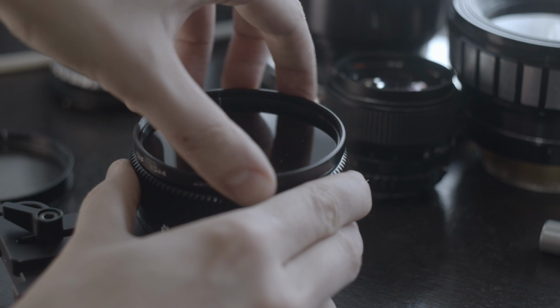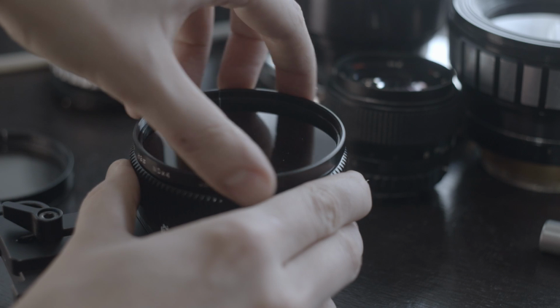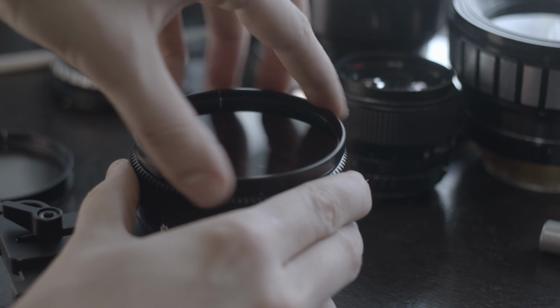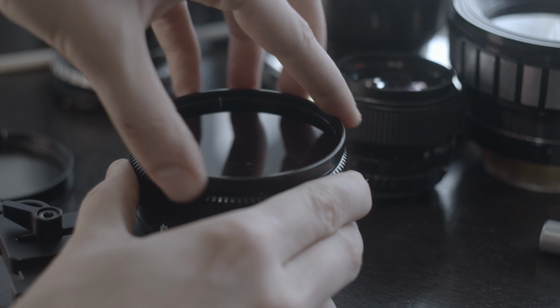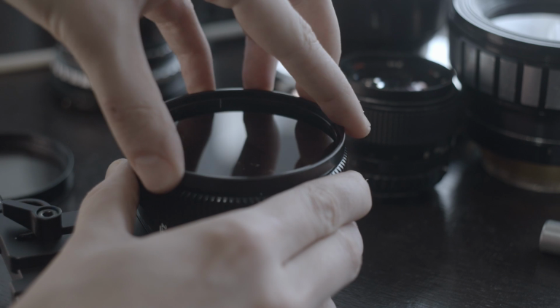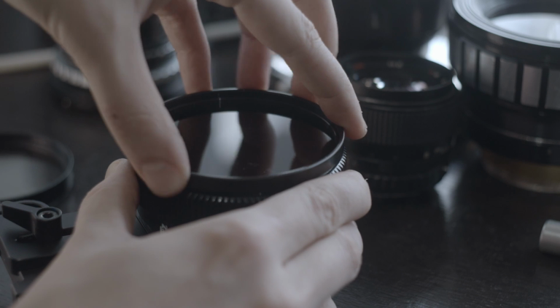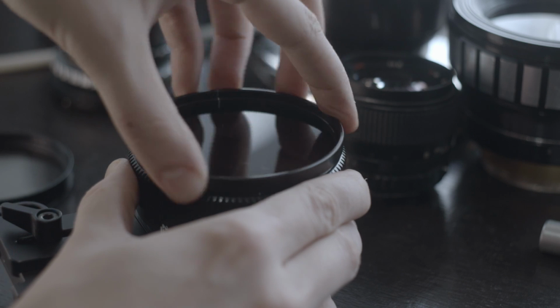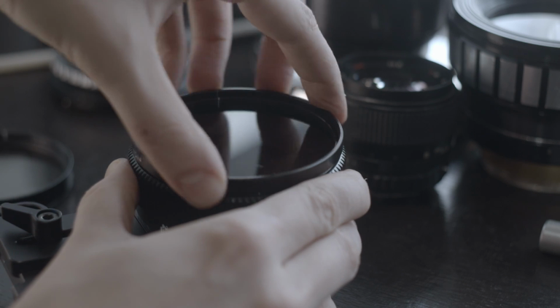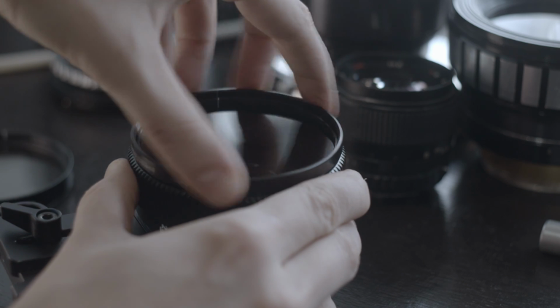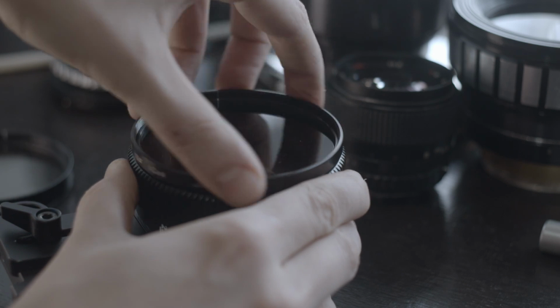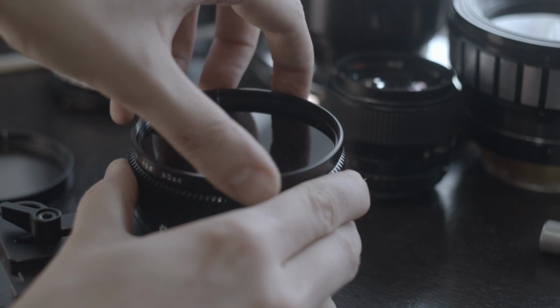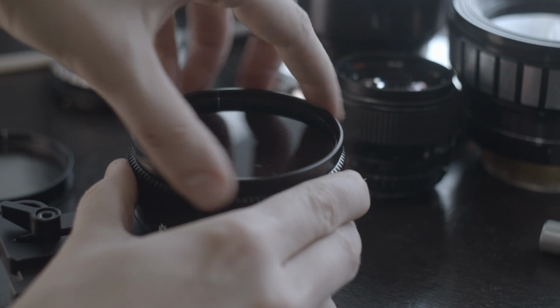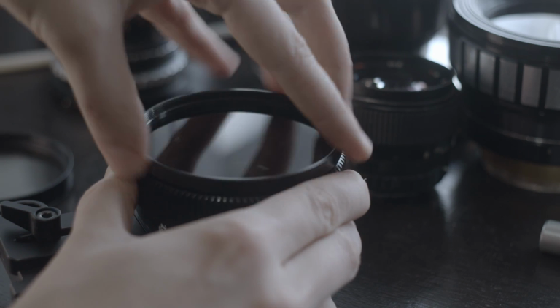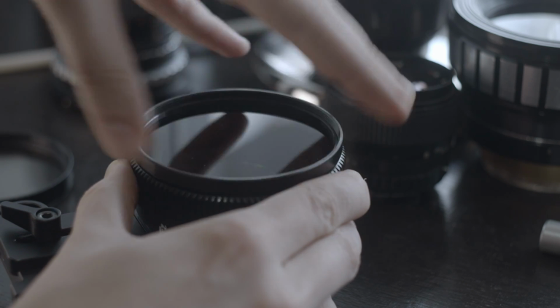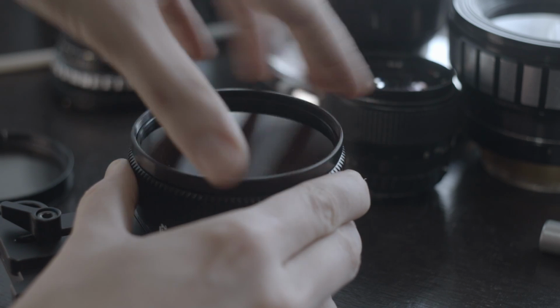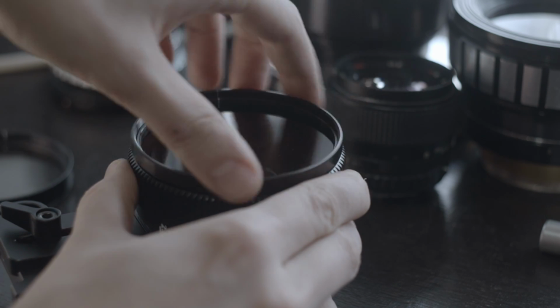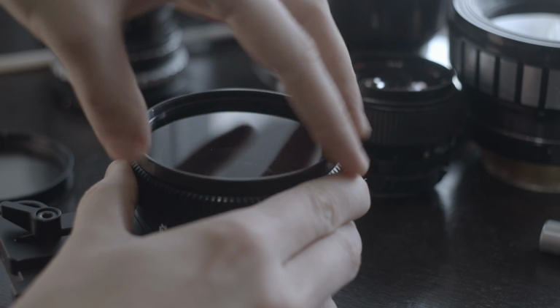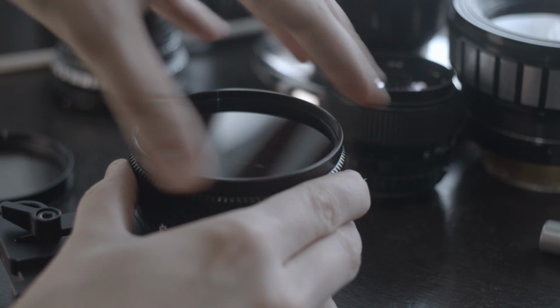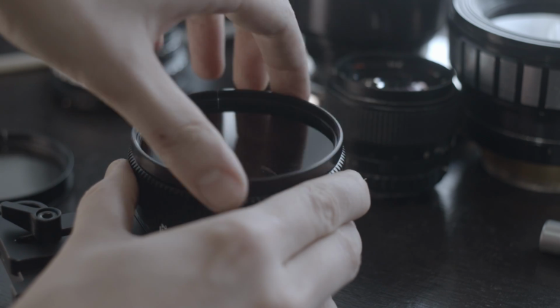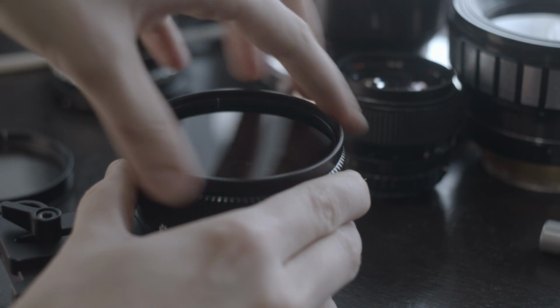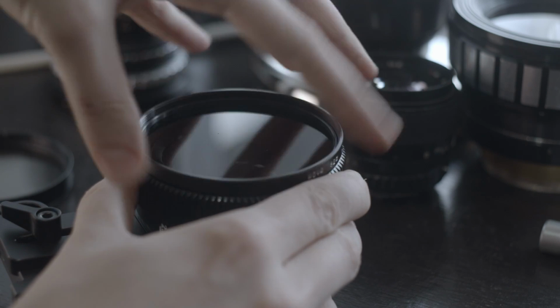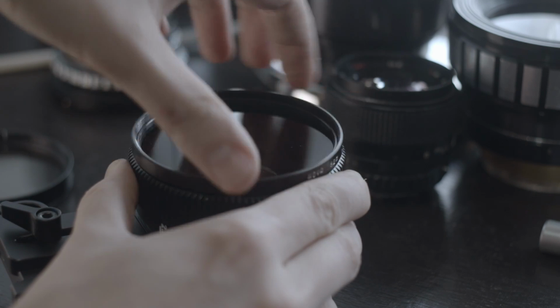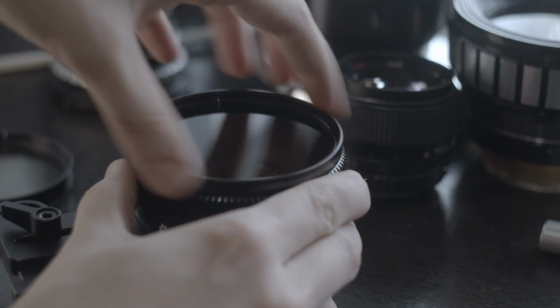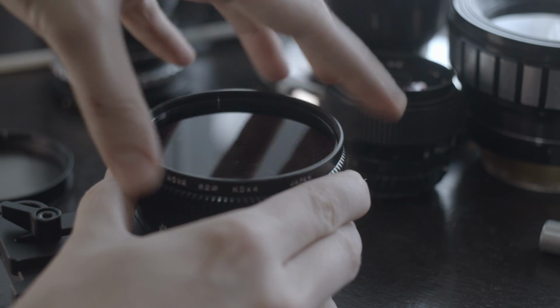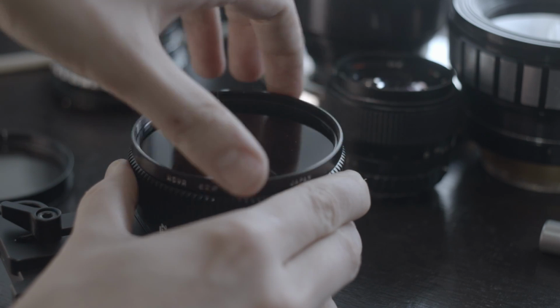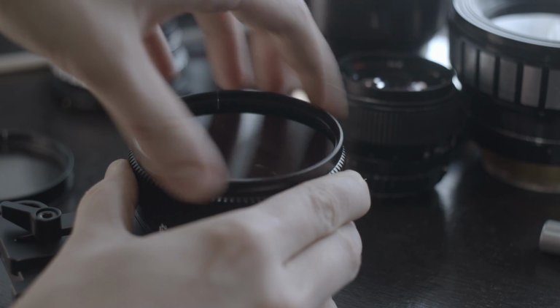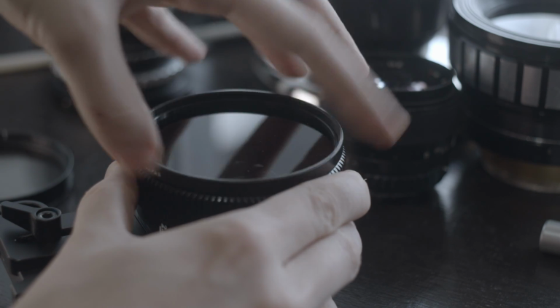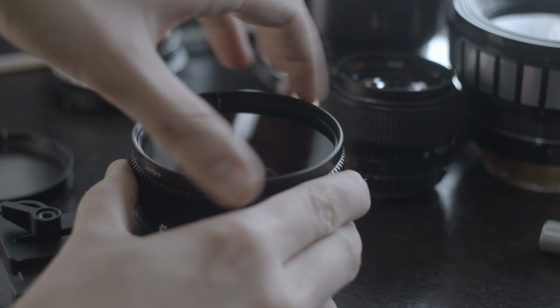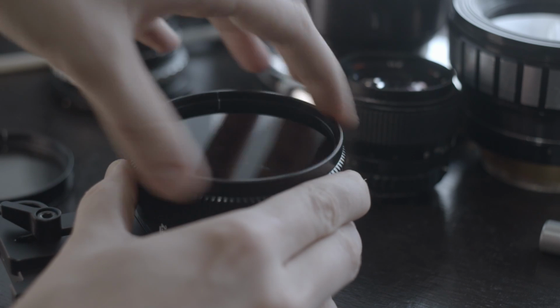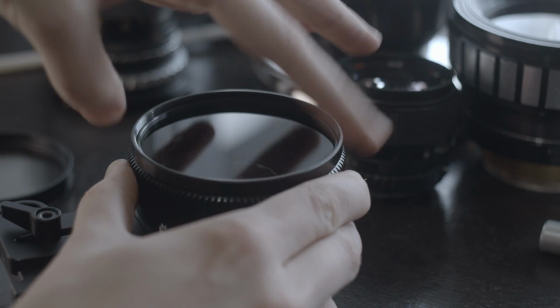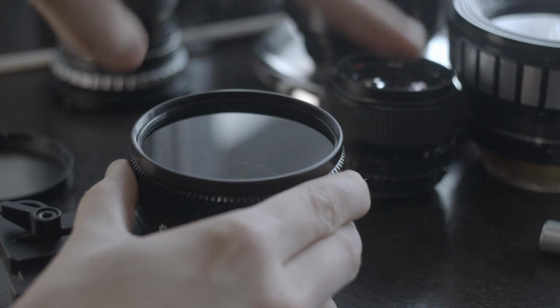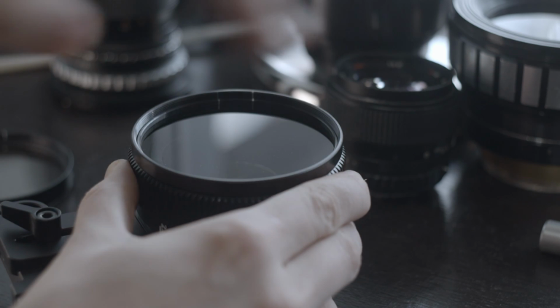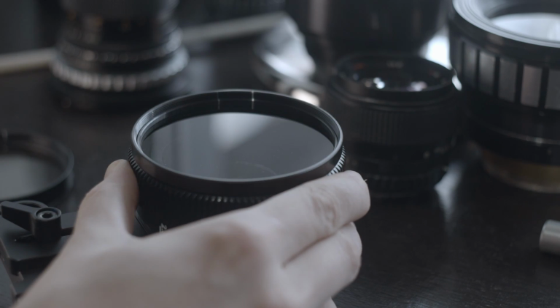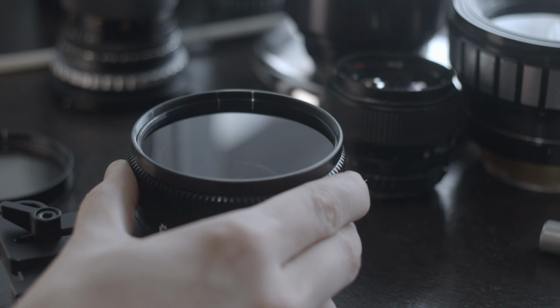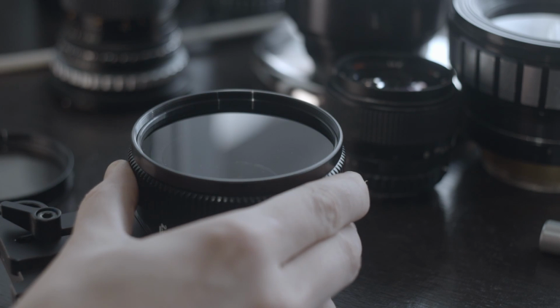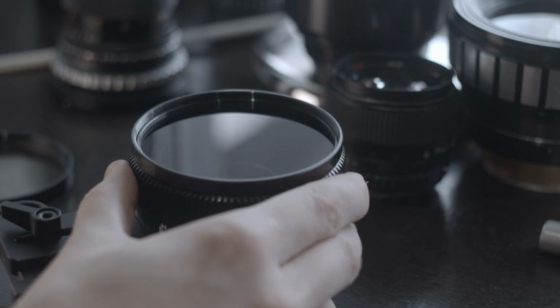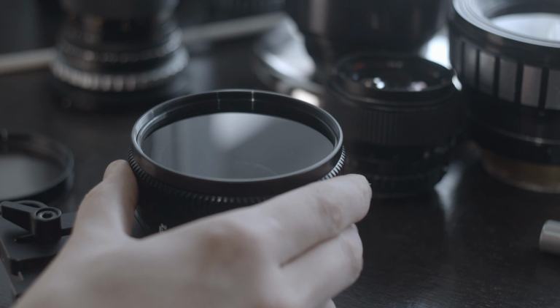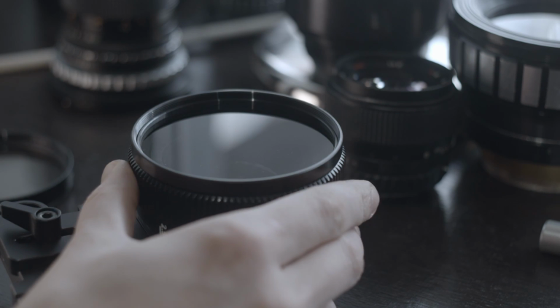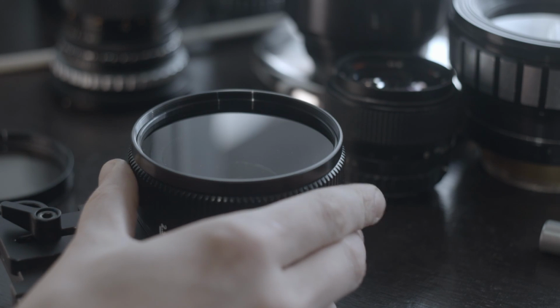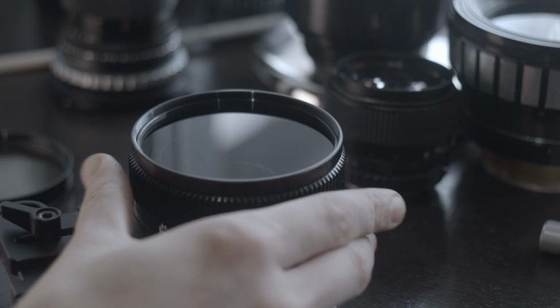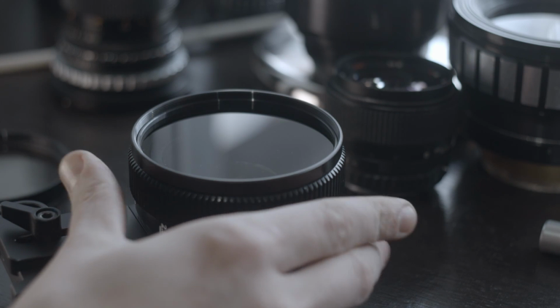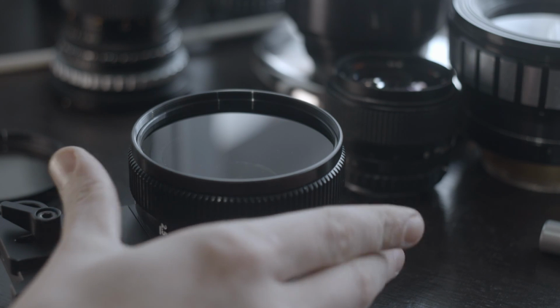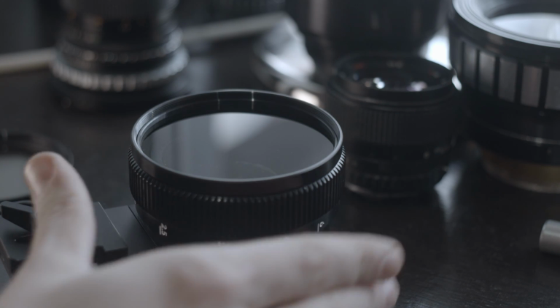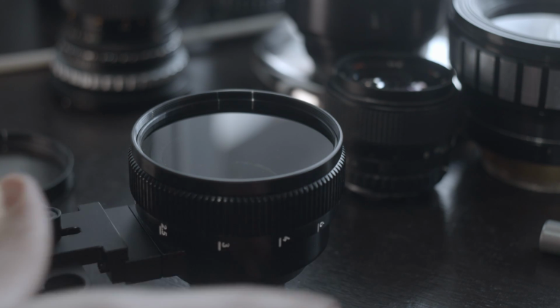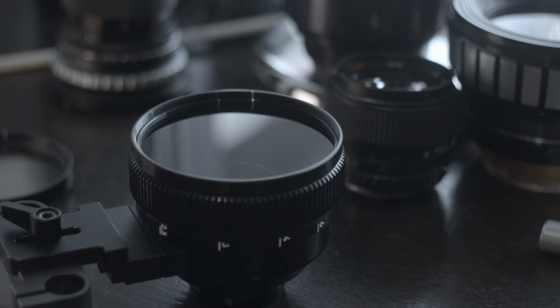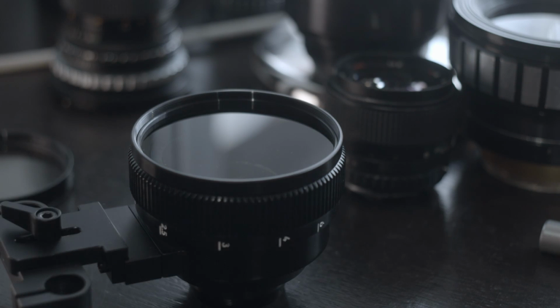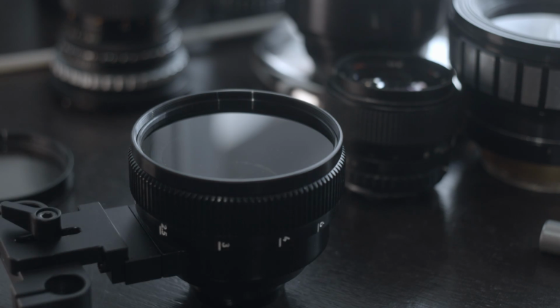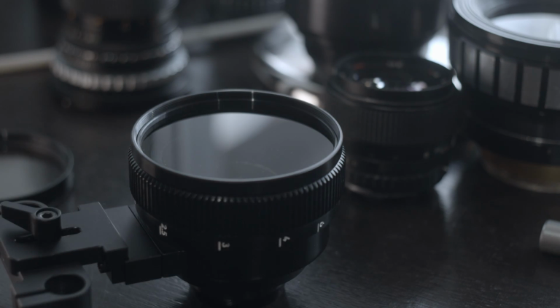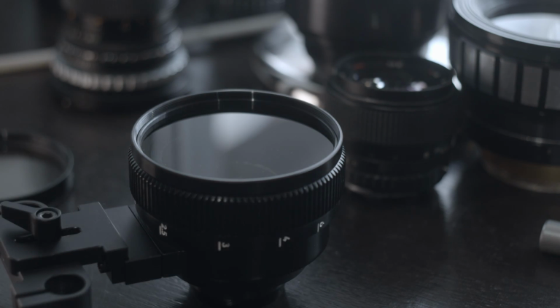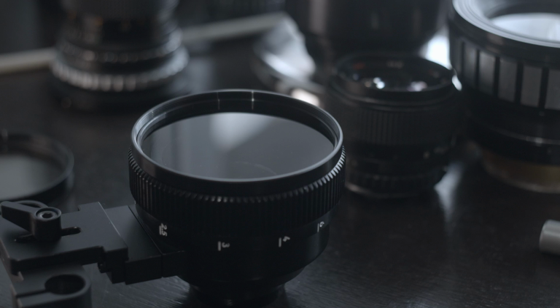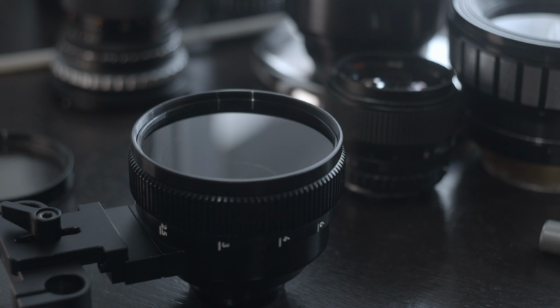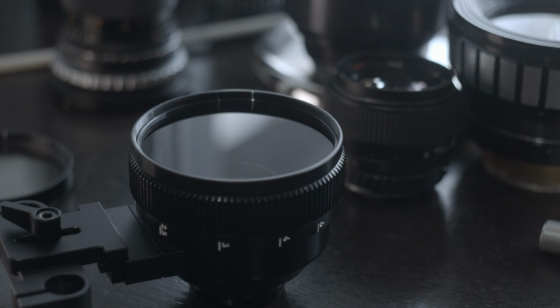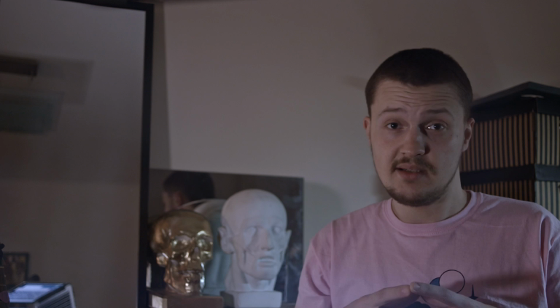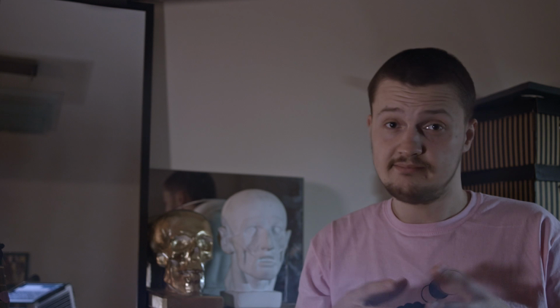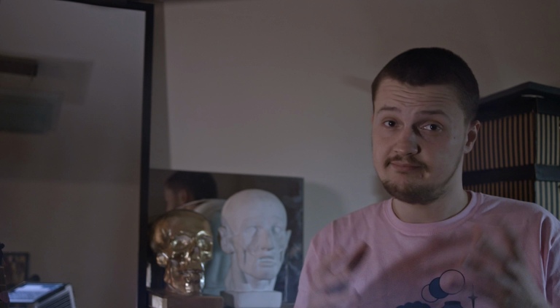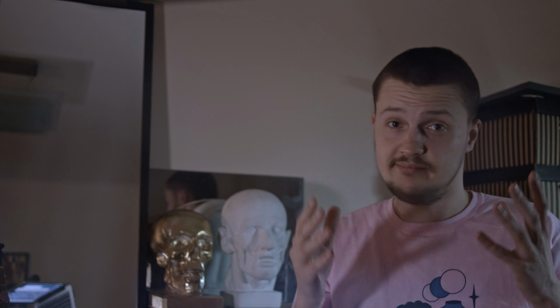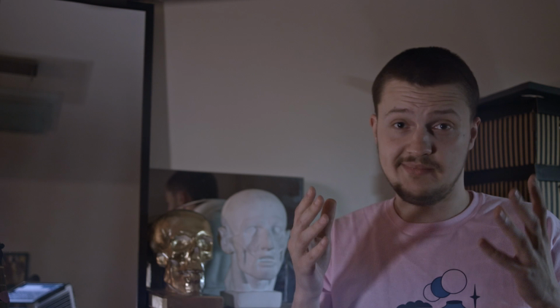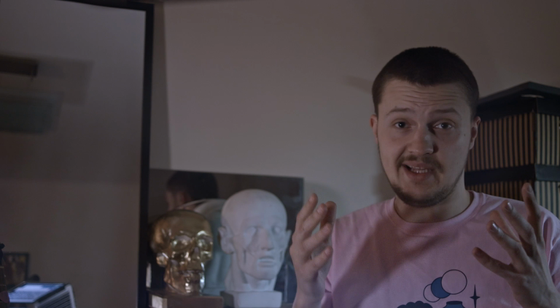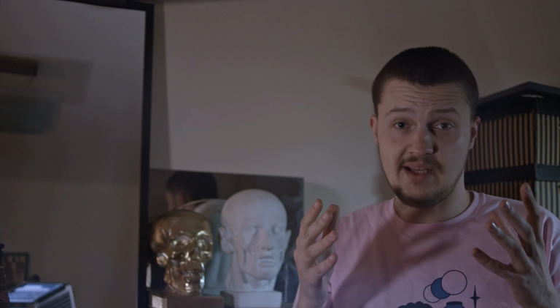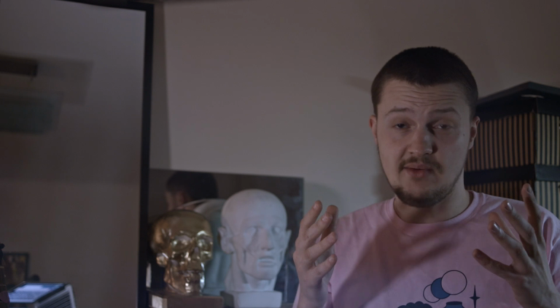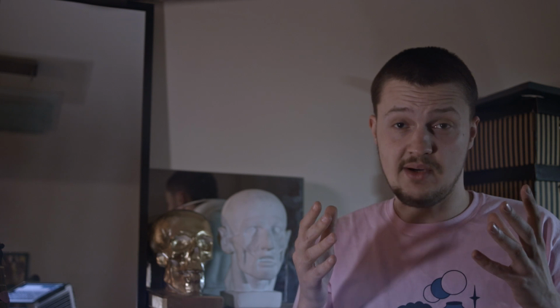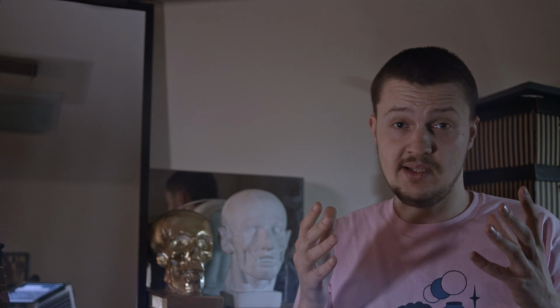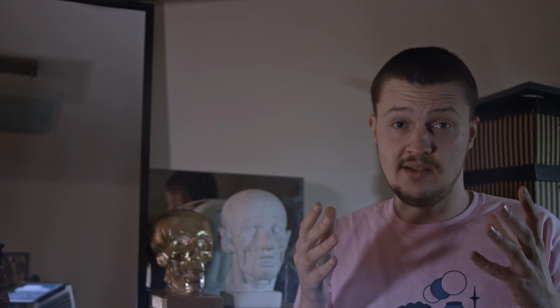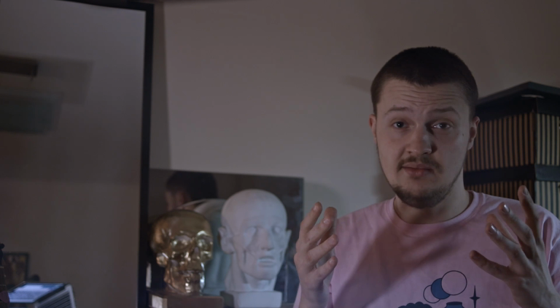You can also screw your nameplate with the Iskarama branding back in if you like how that looks — and I know I do.